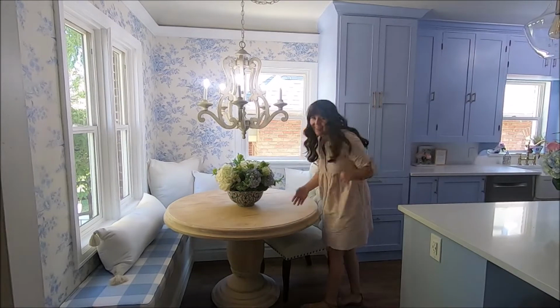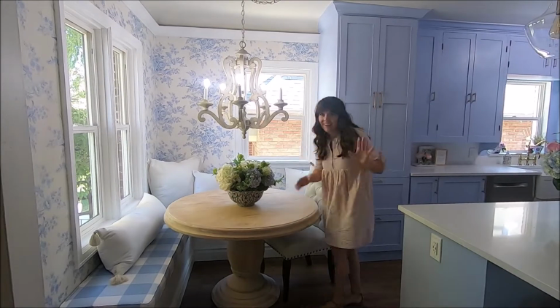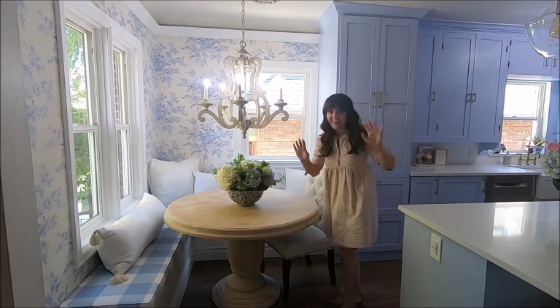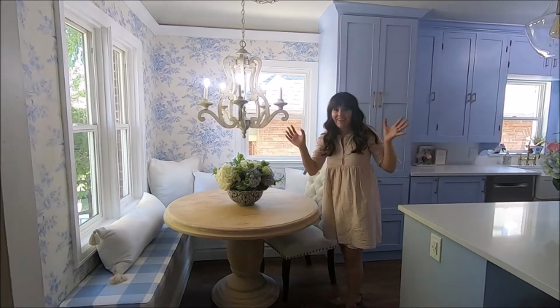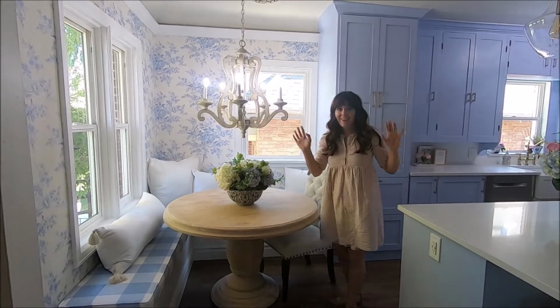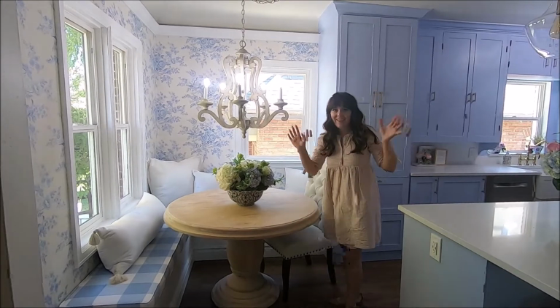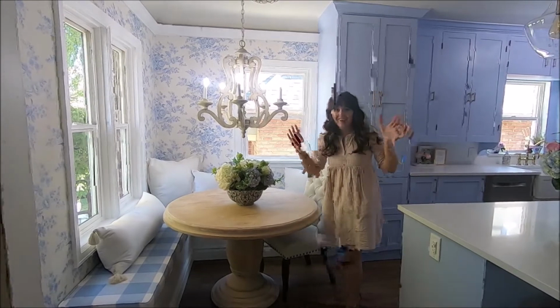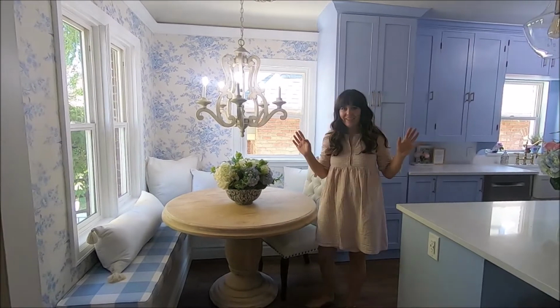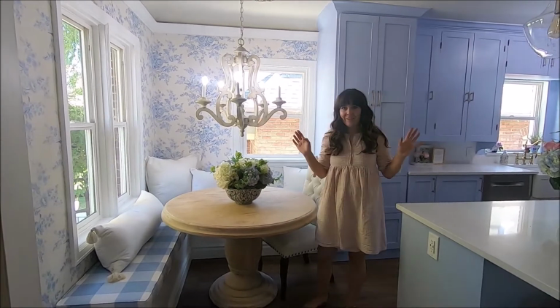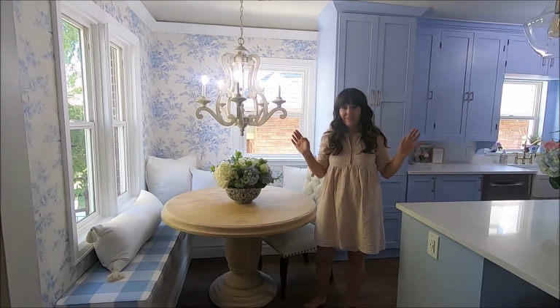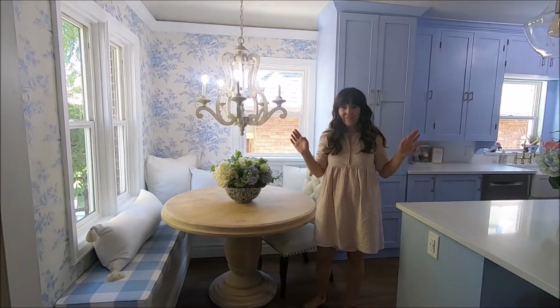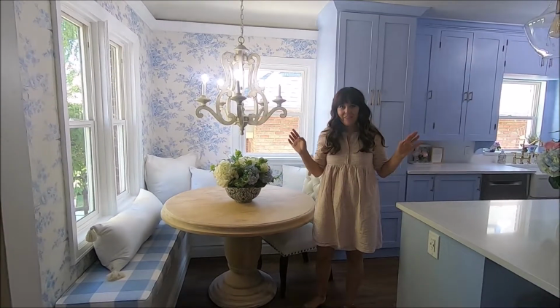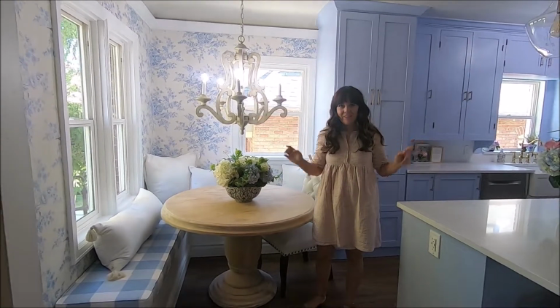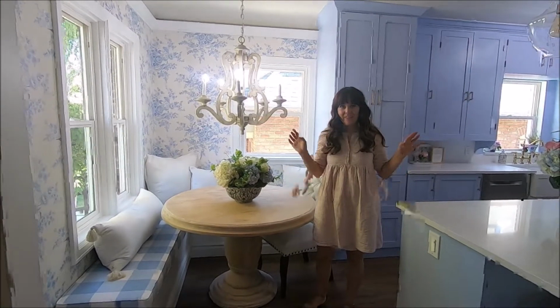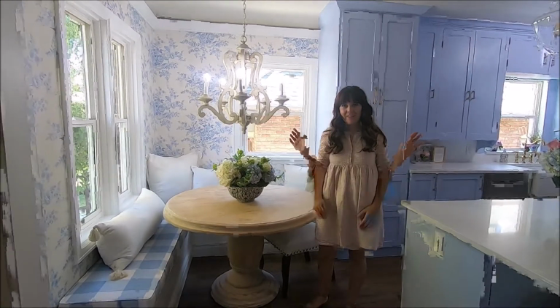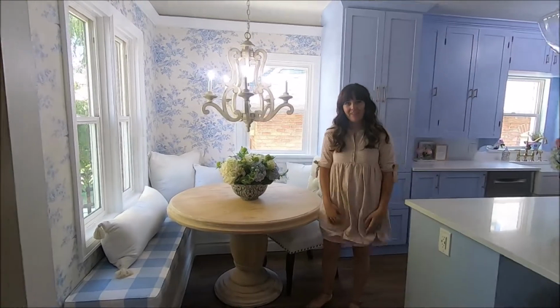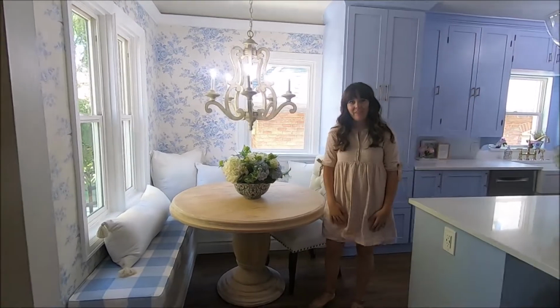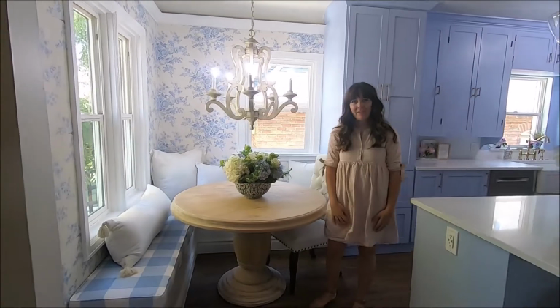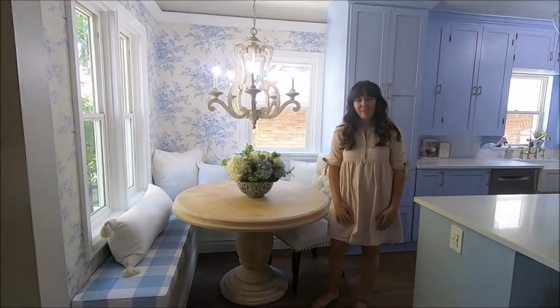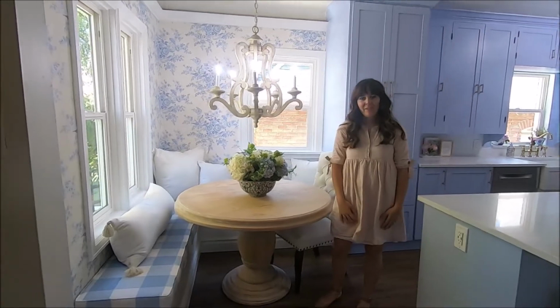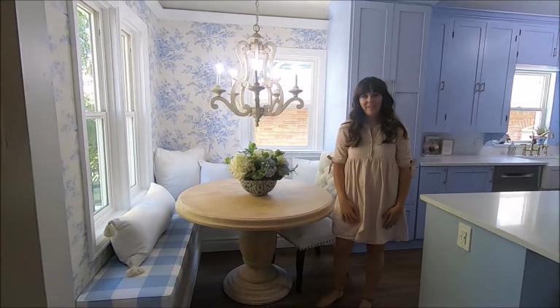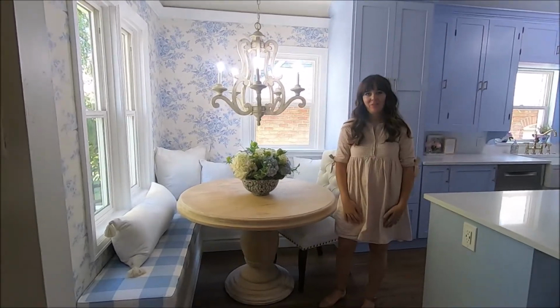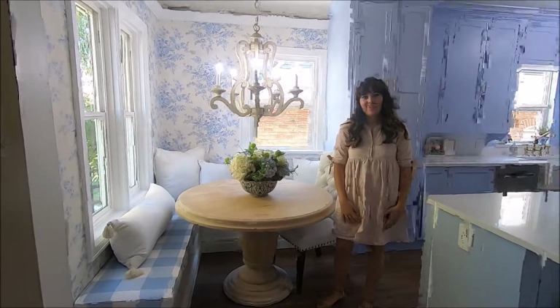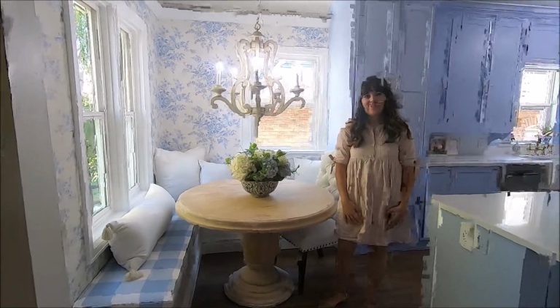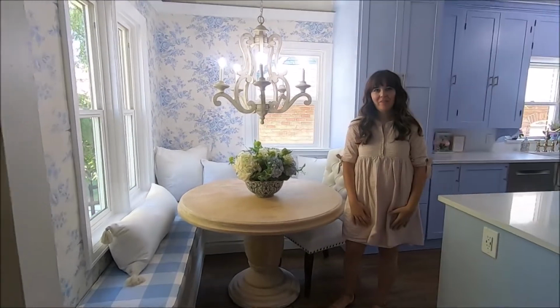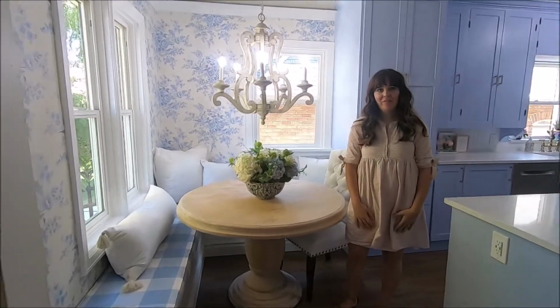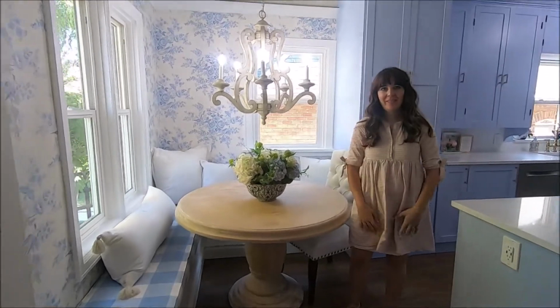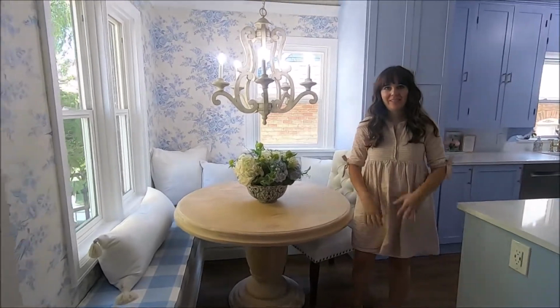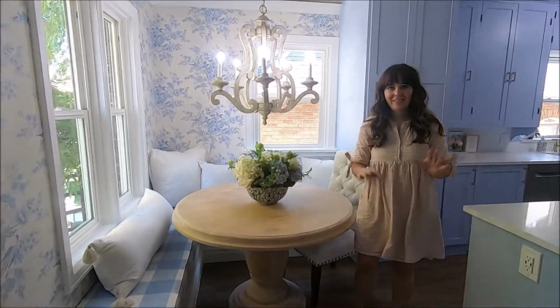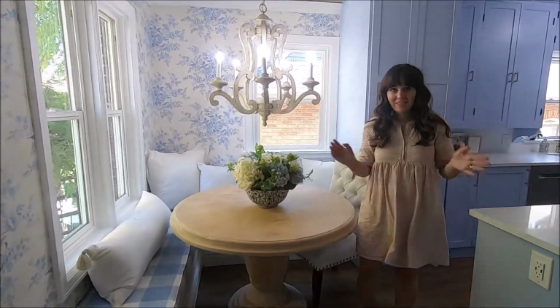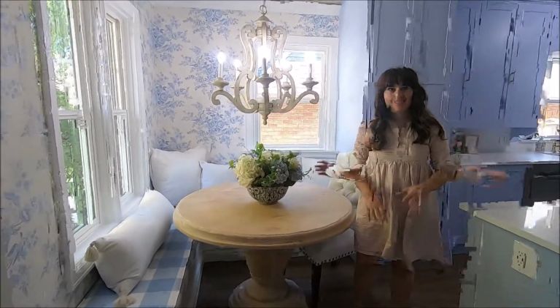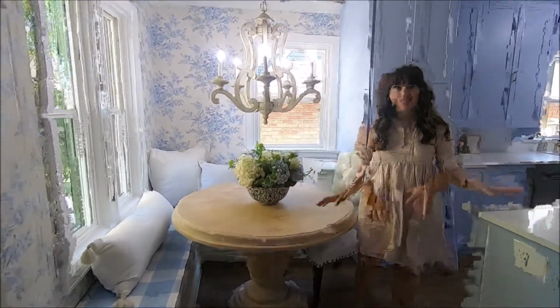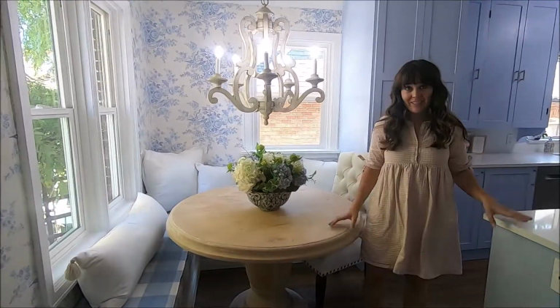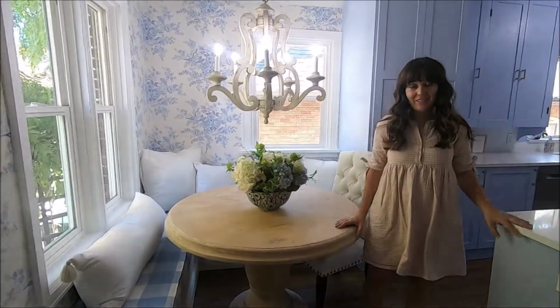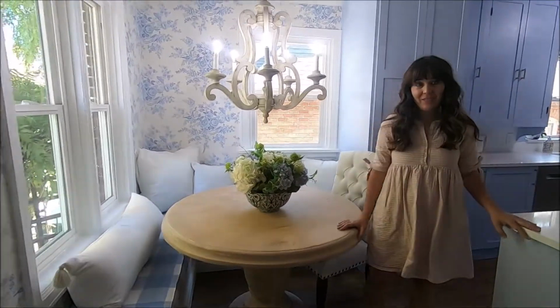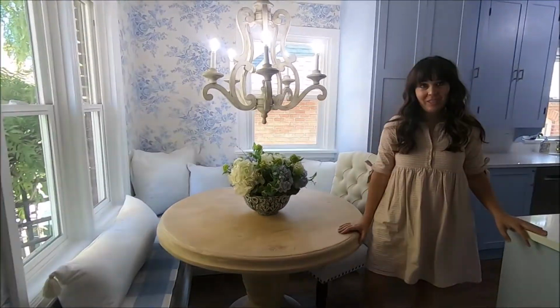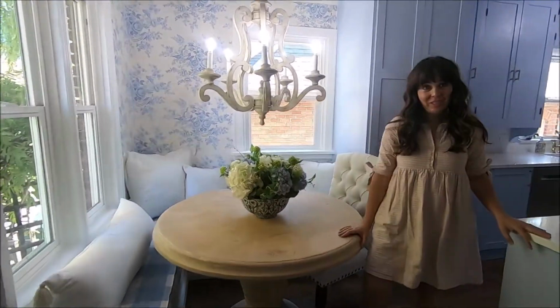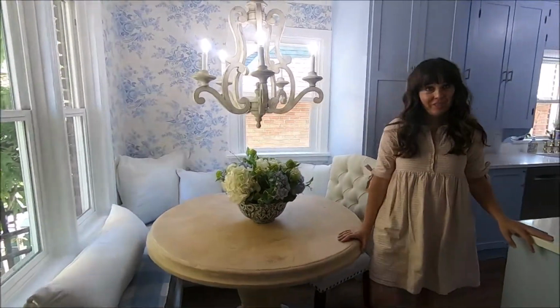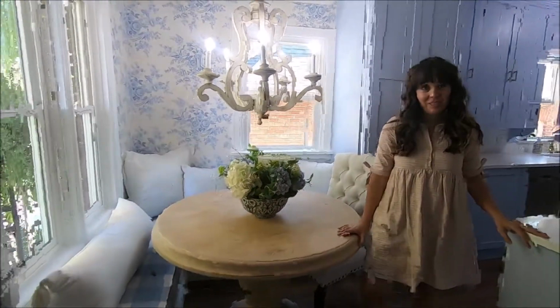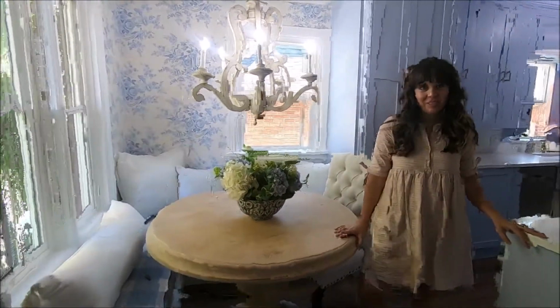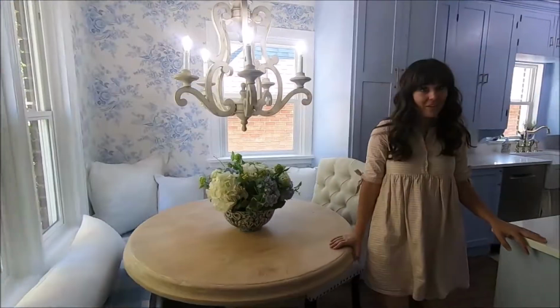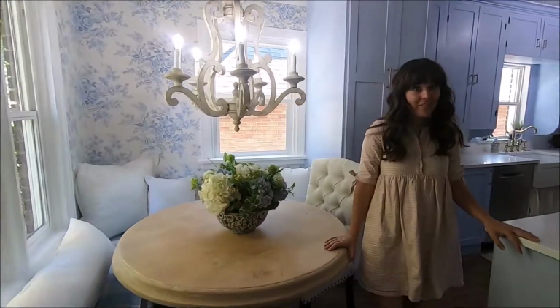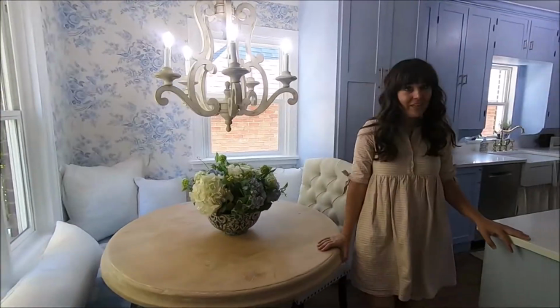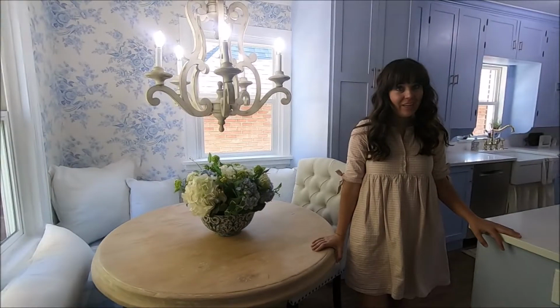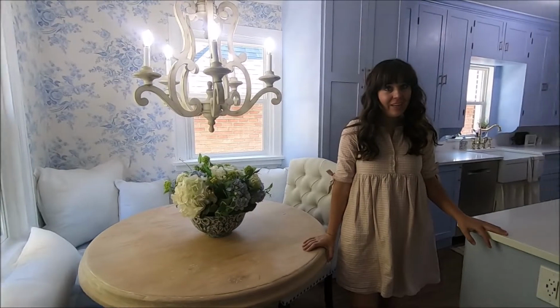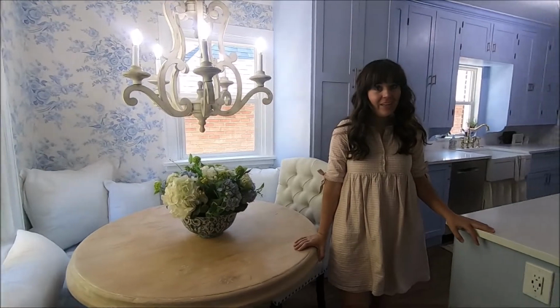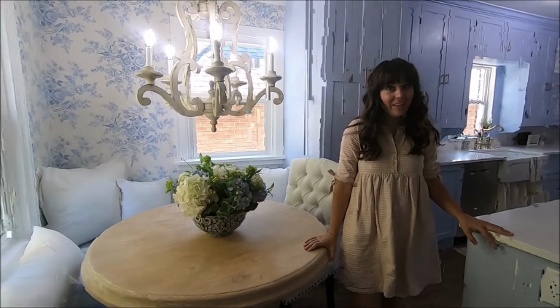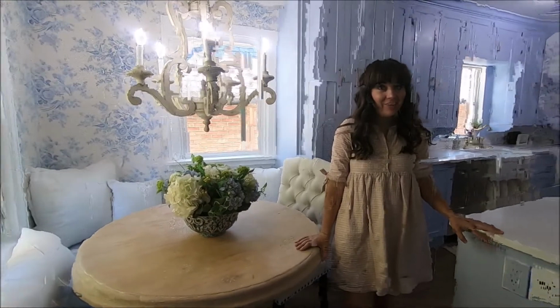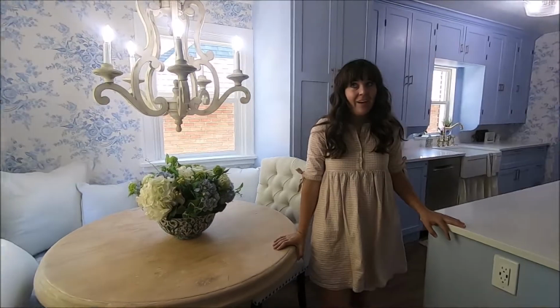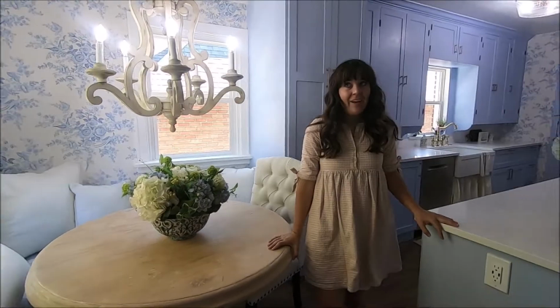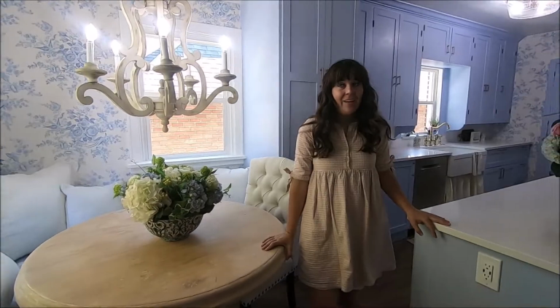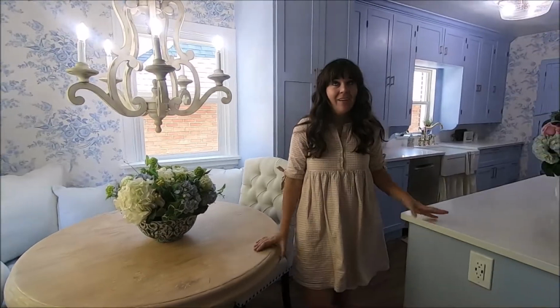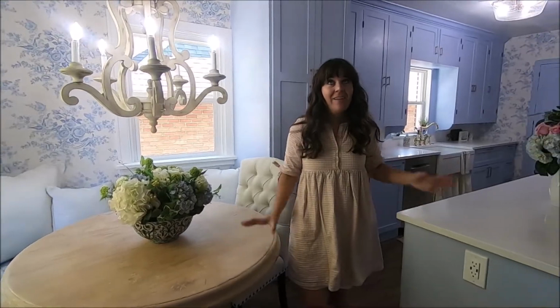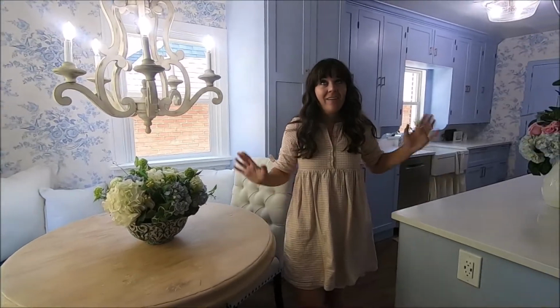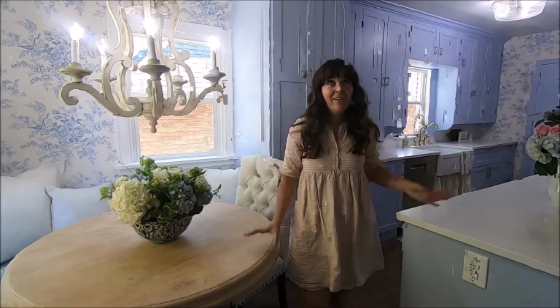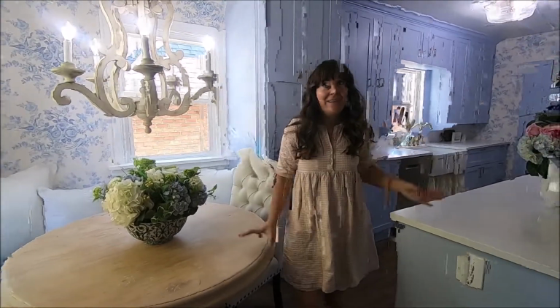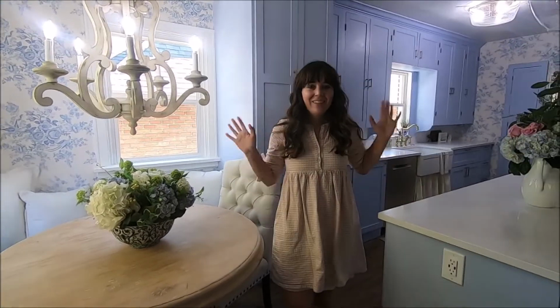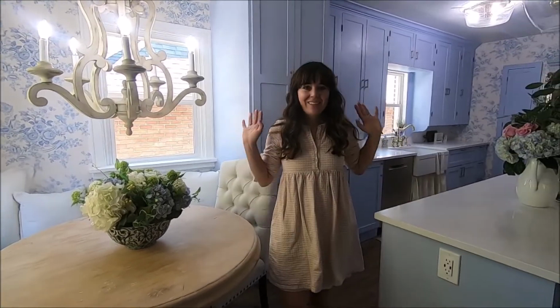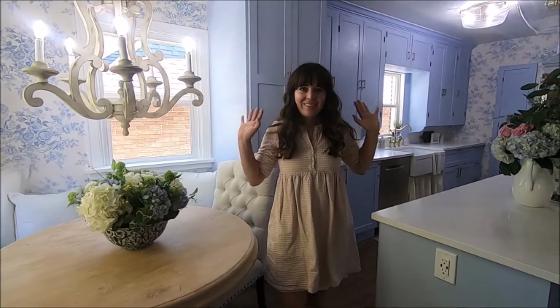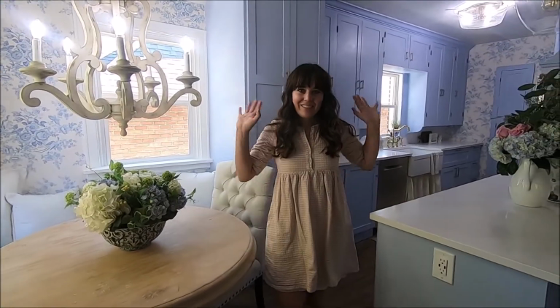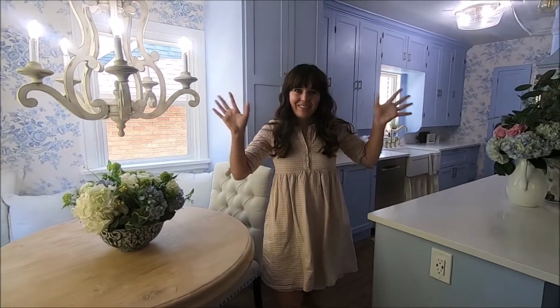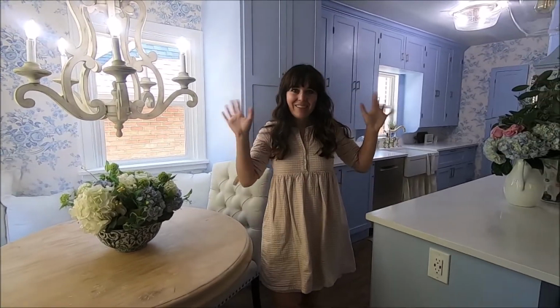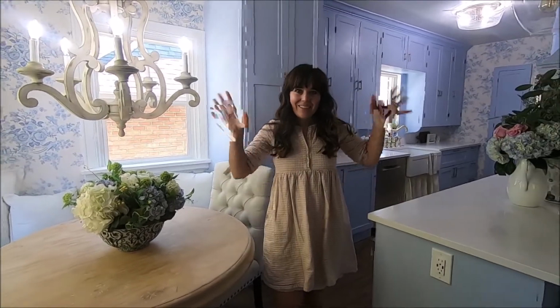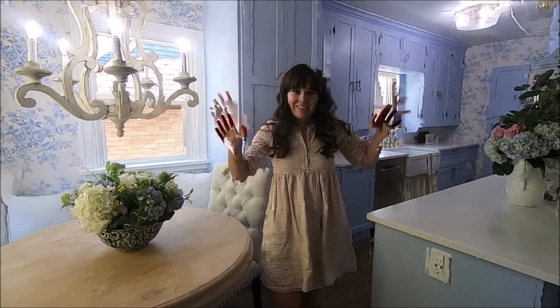Hey guys, I thought it would be fun if I took you on a tour of my sister's kitchen. We just finished renovating it, and it looks so good.